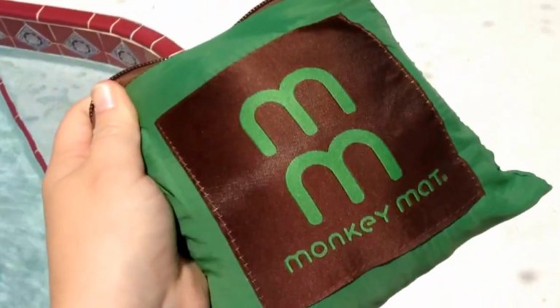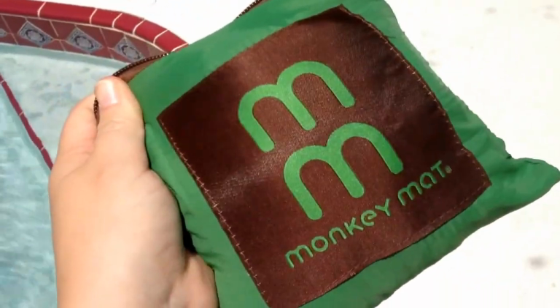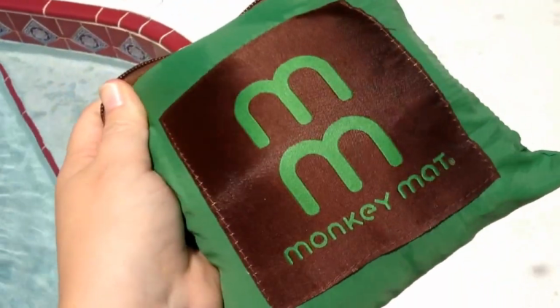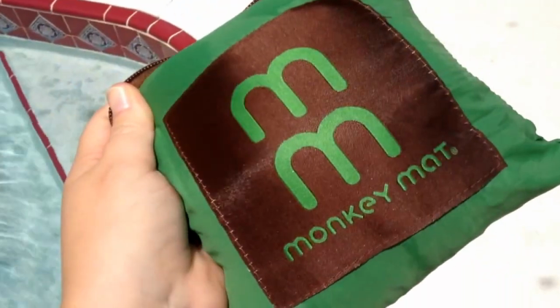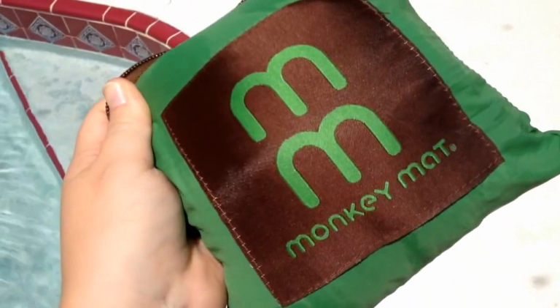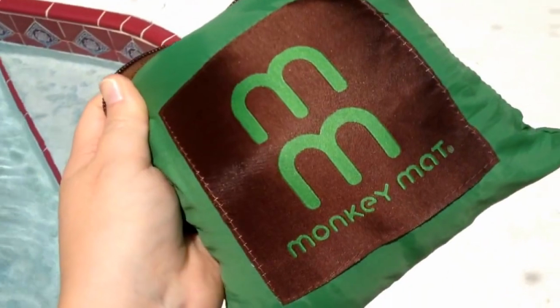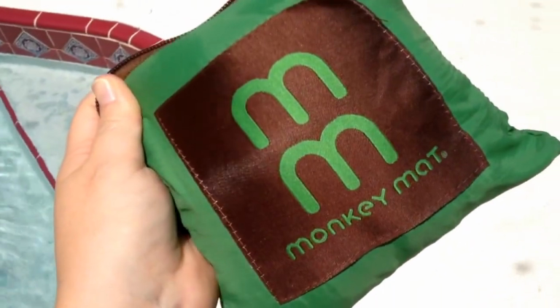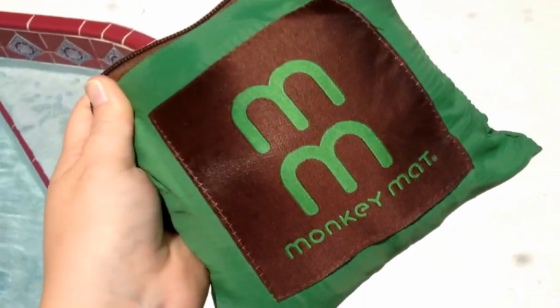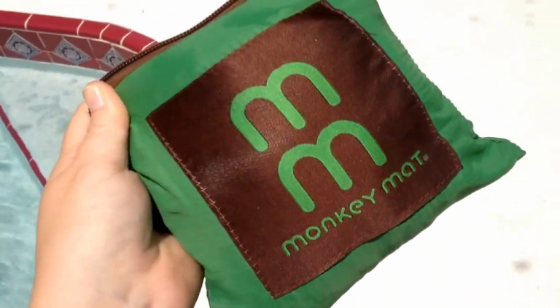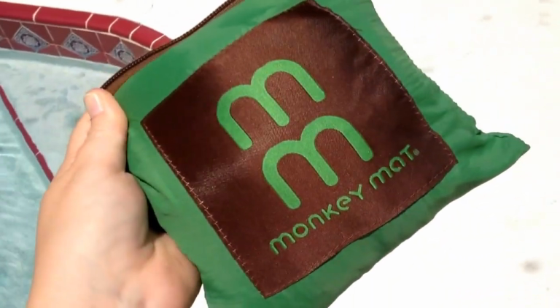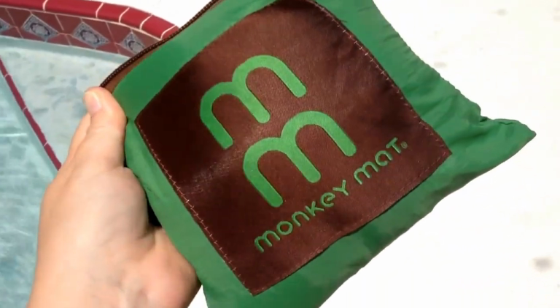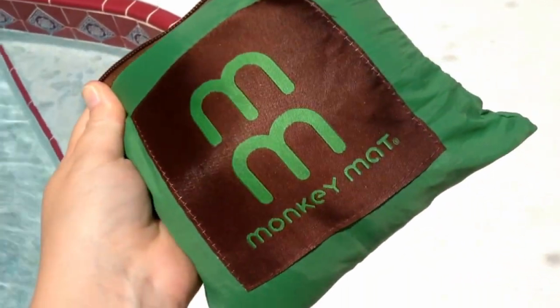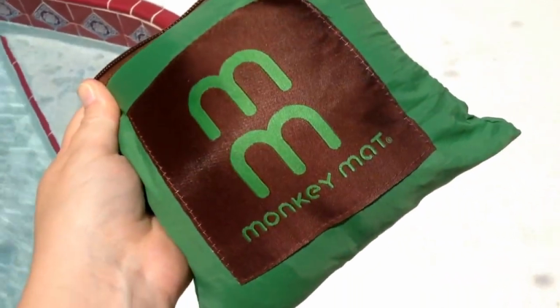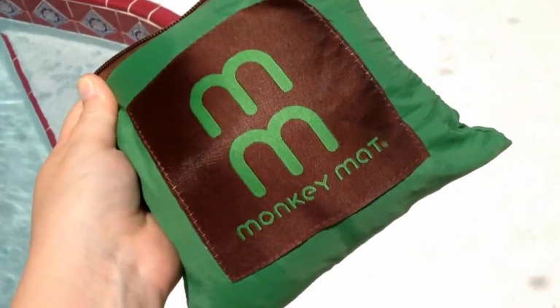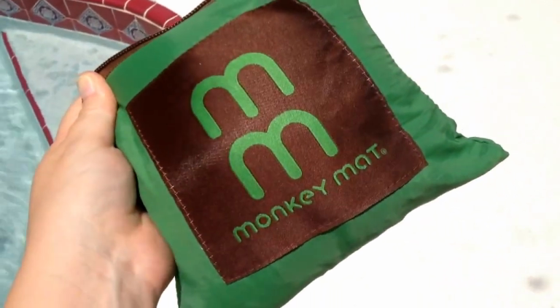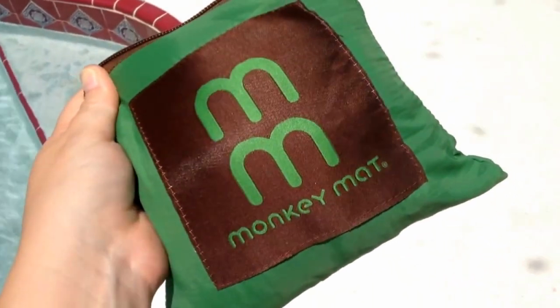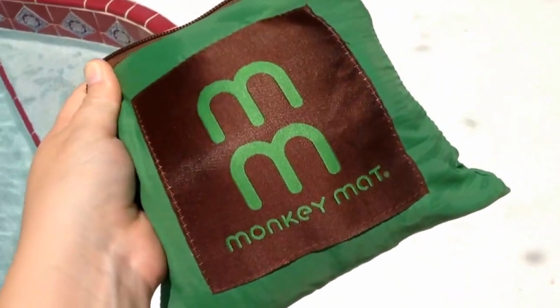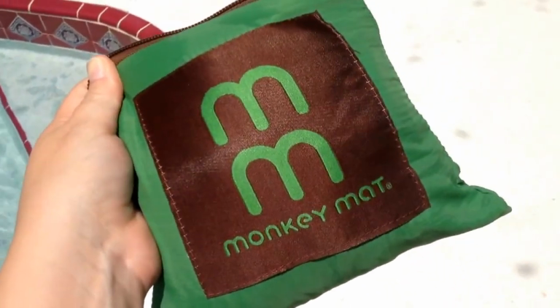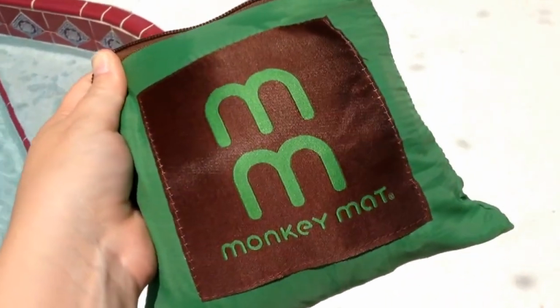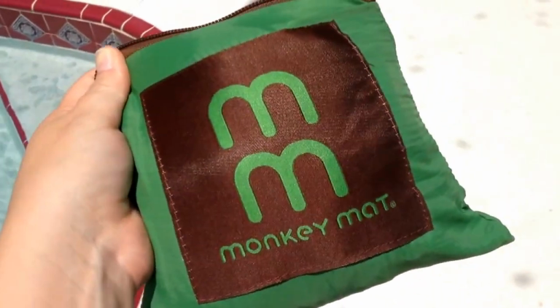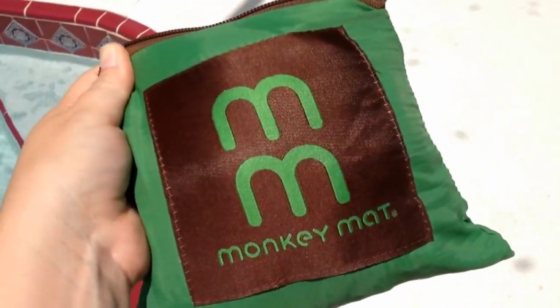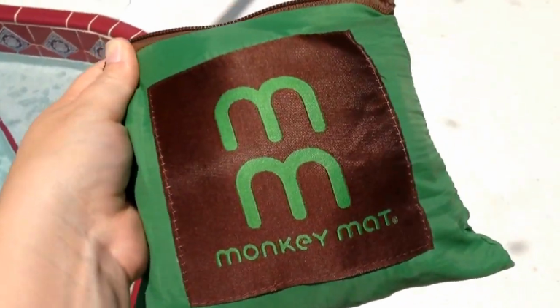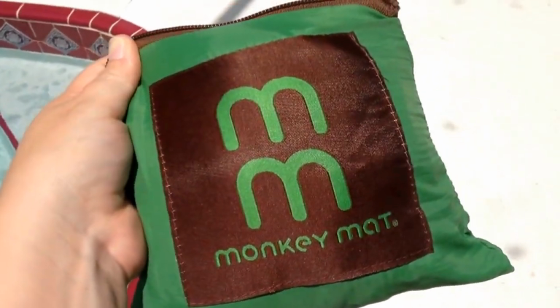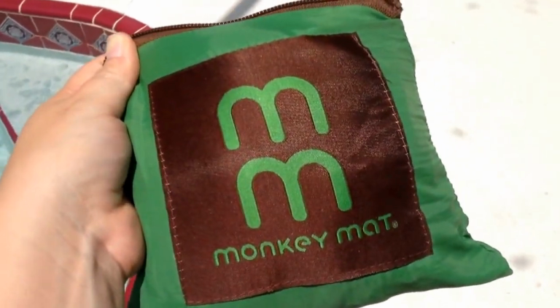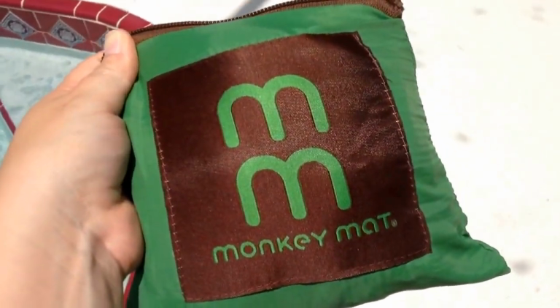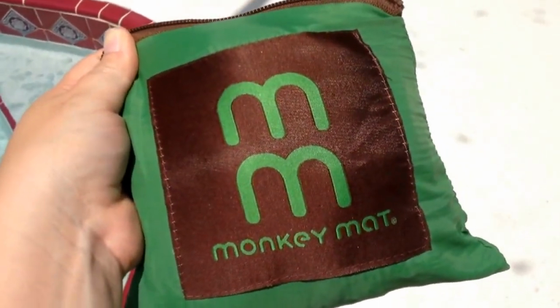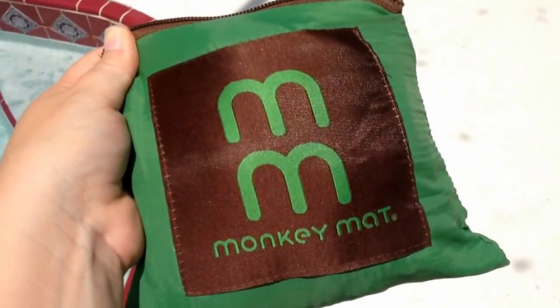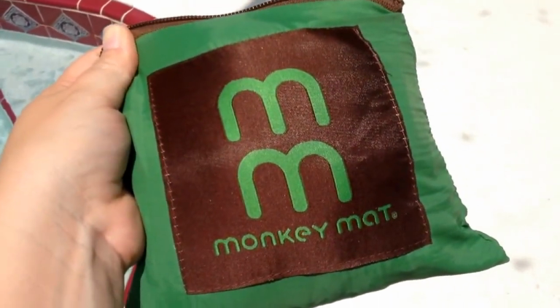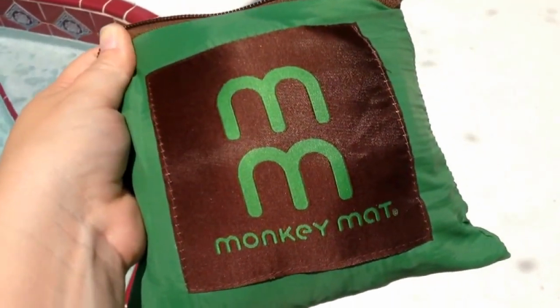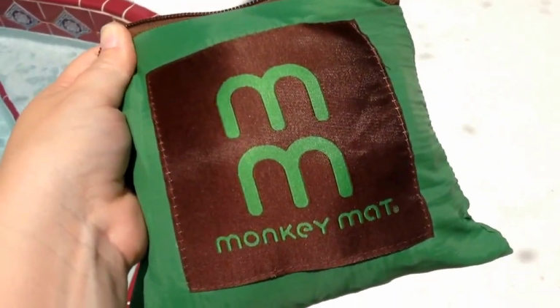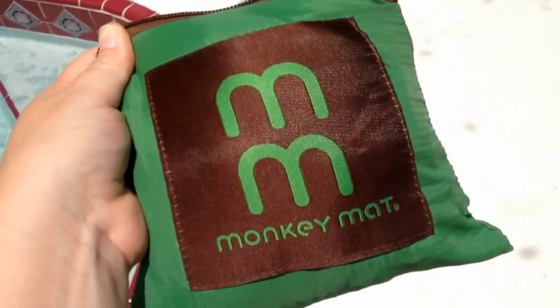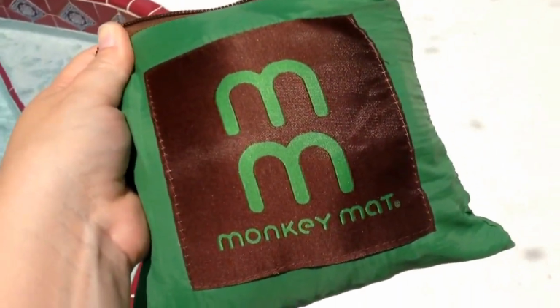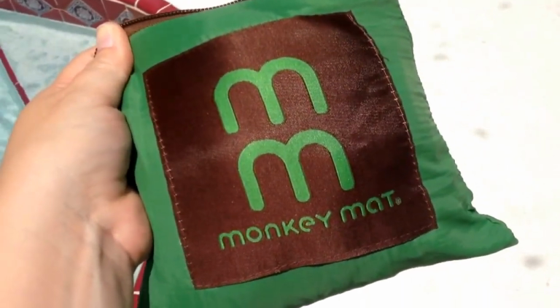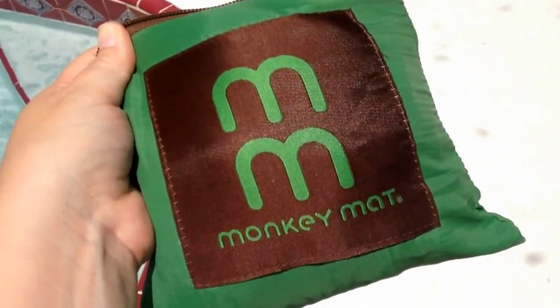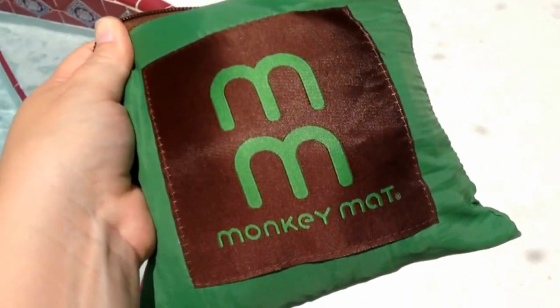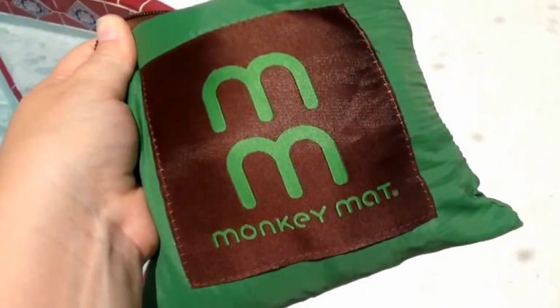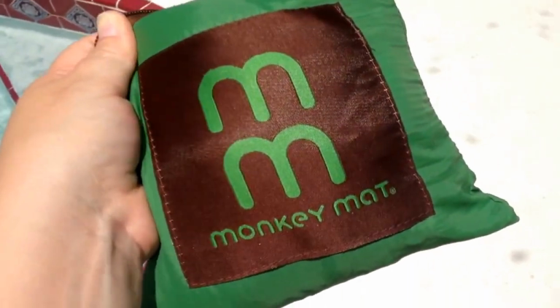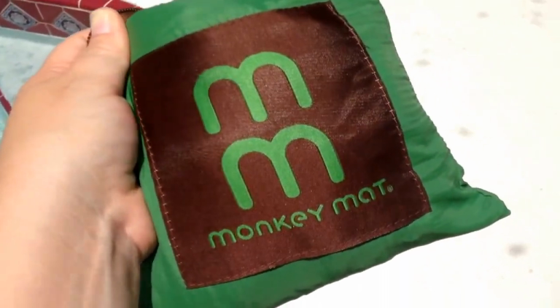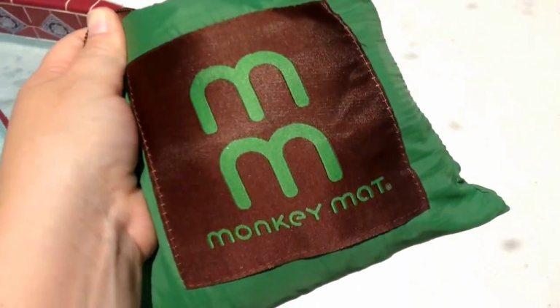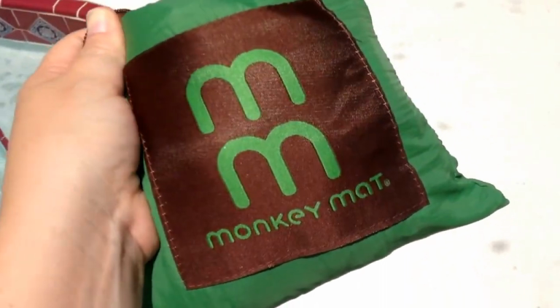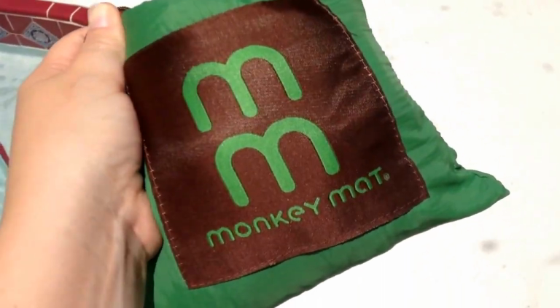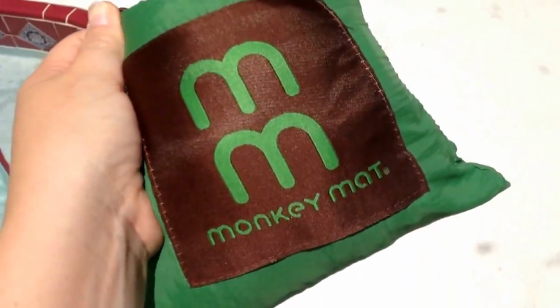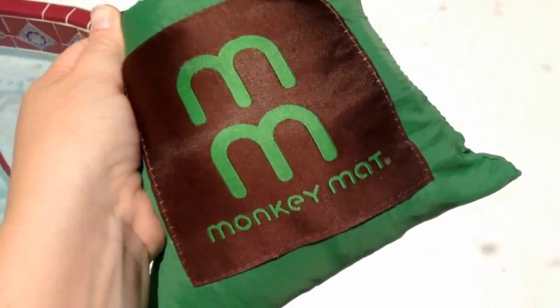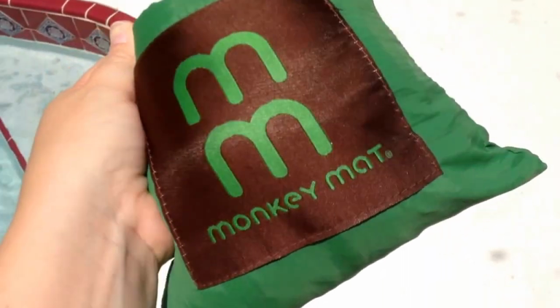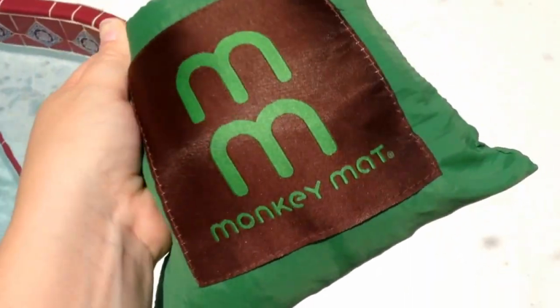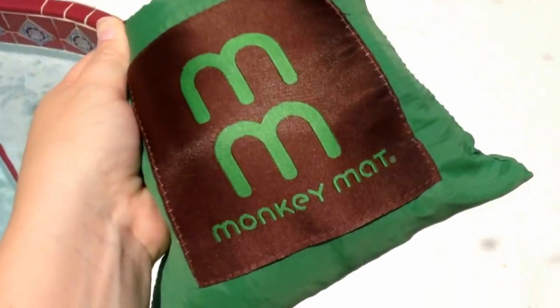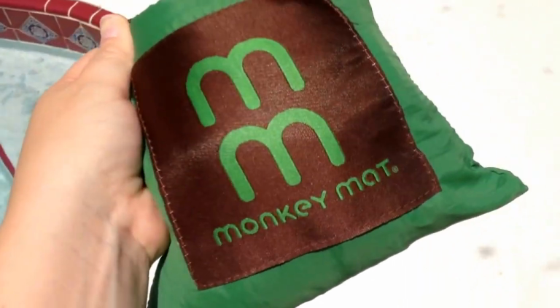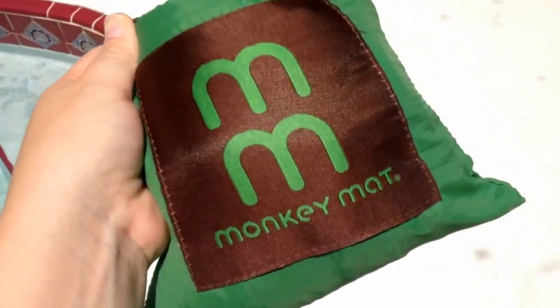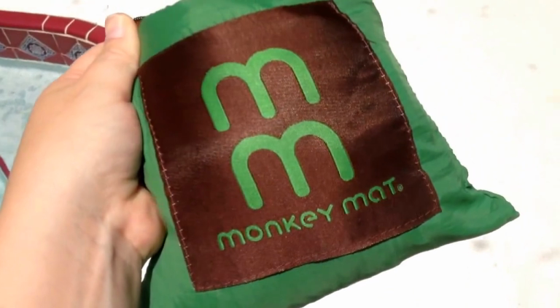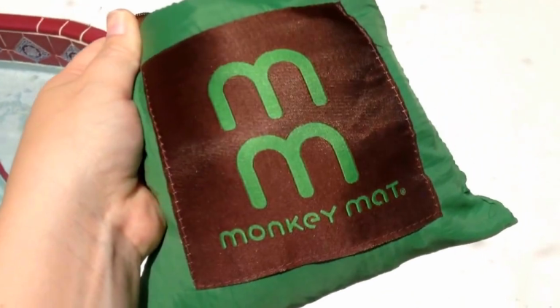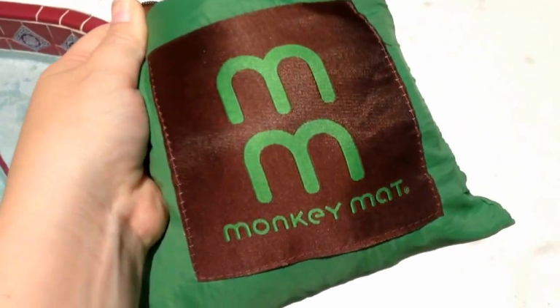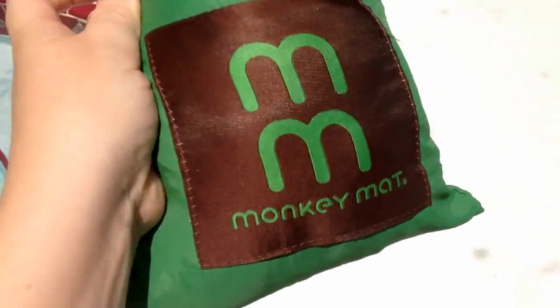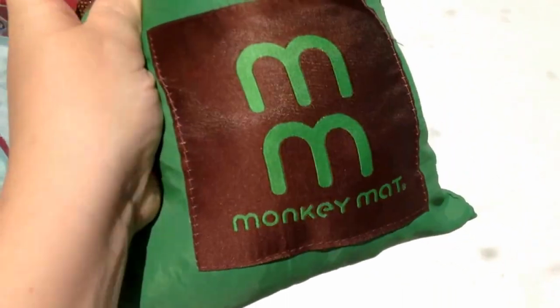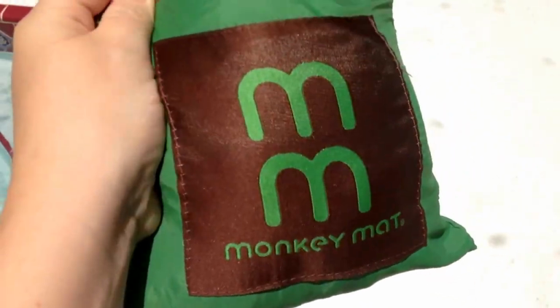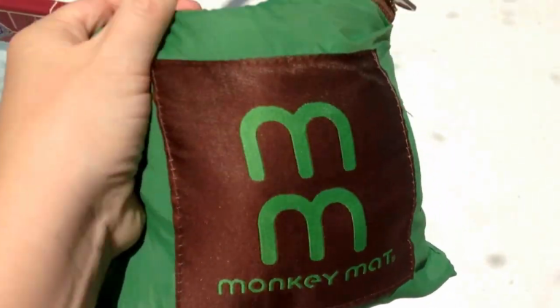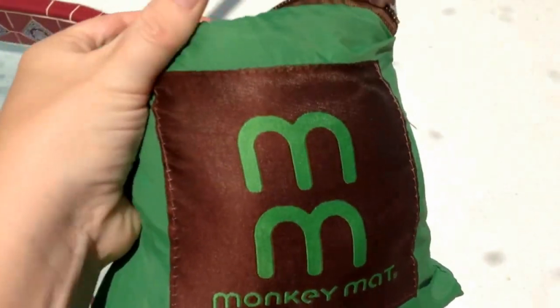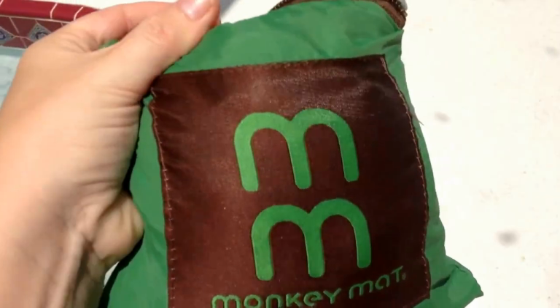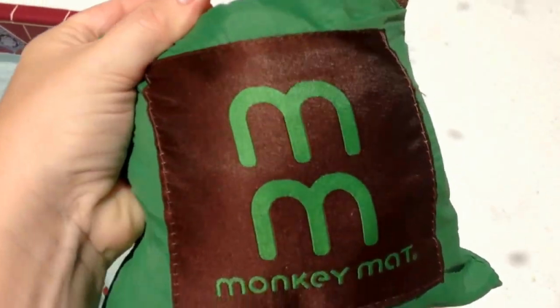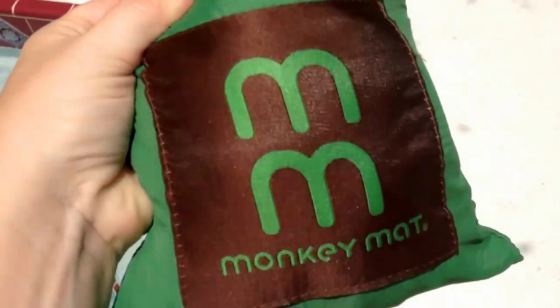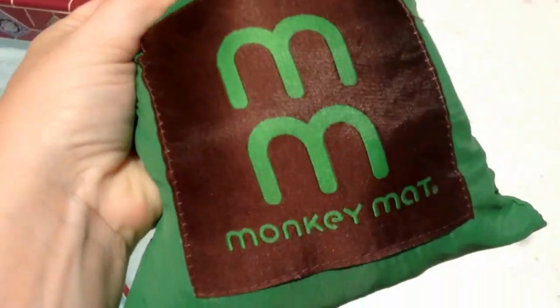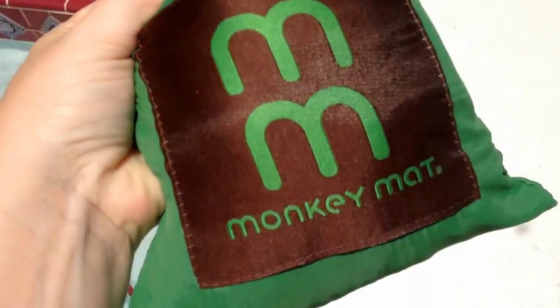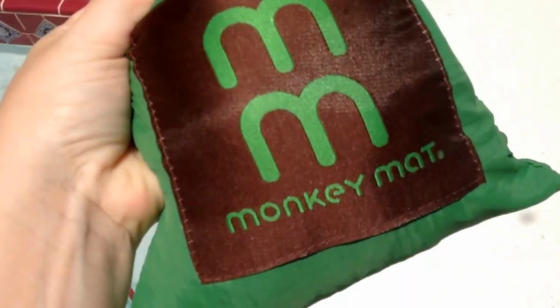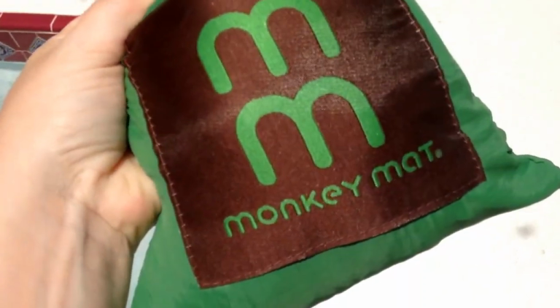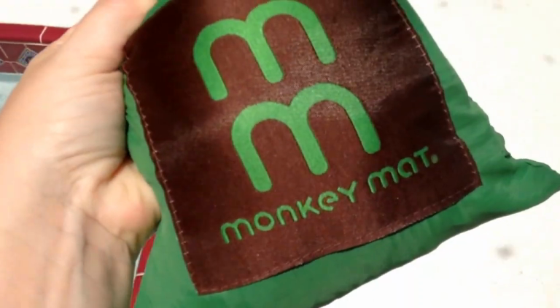It's great to lay on floors when you're out and it's just kind of icky and you don't want your kids sitting on it. We were at the park today and used it for the first time.